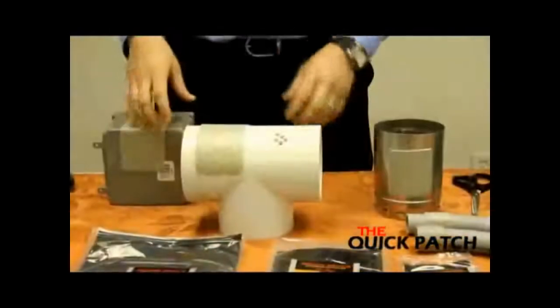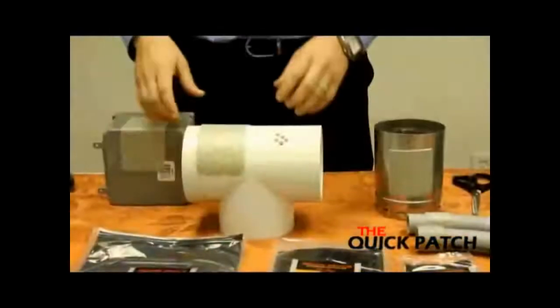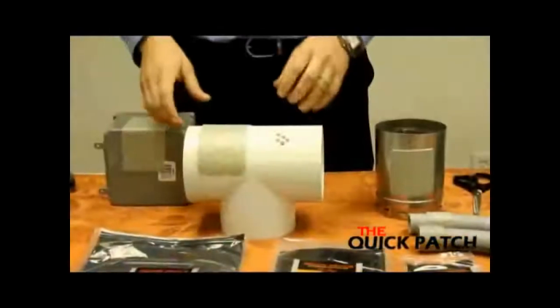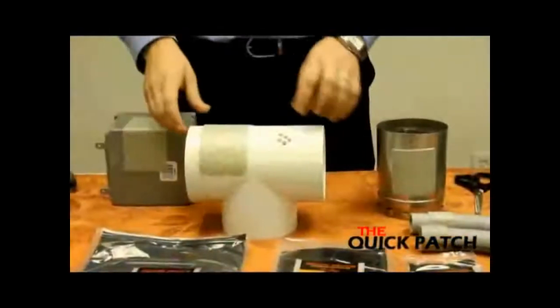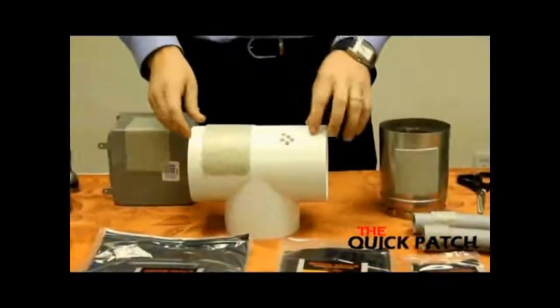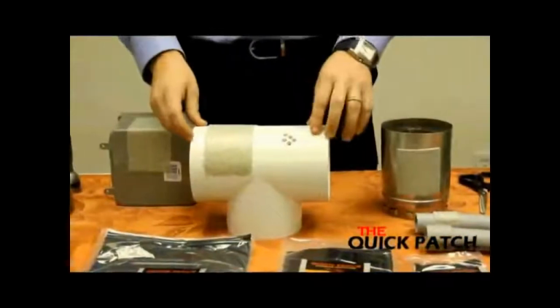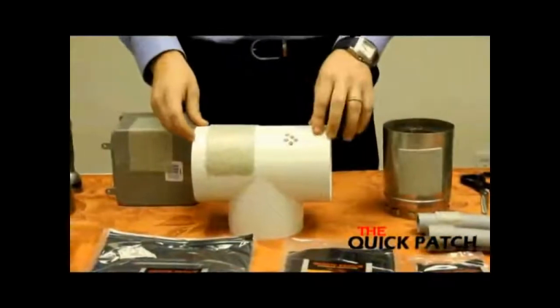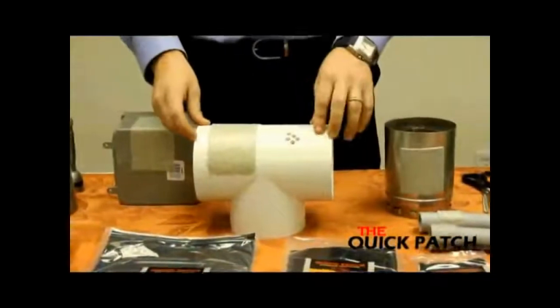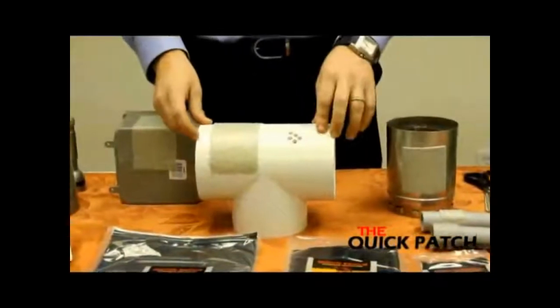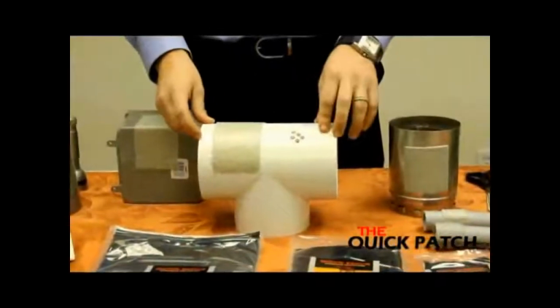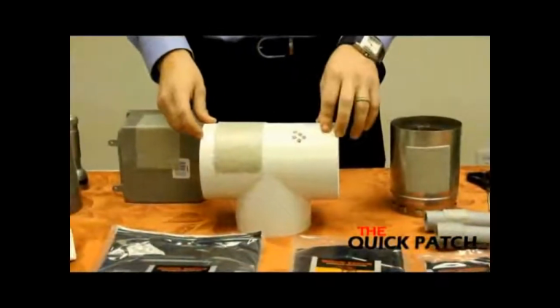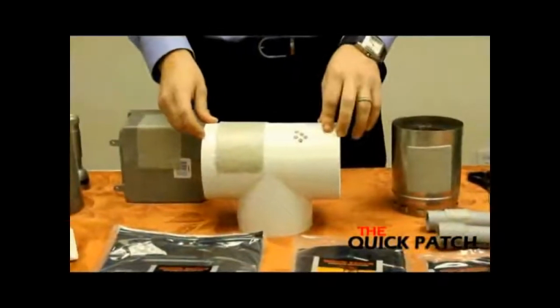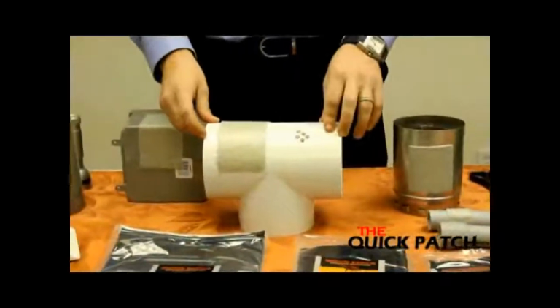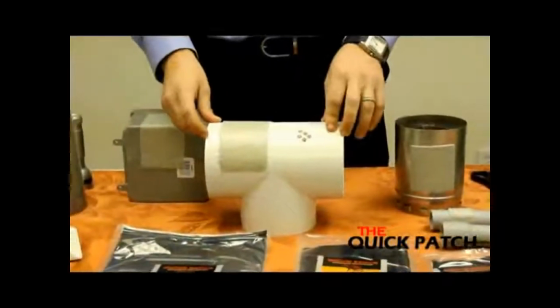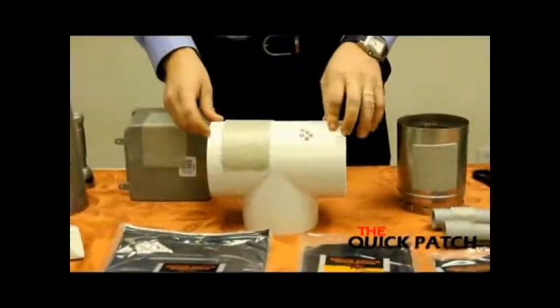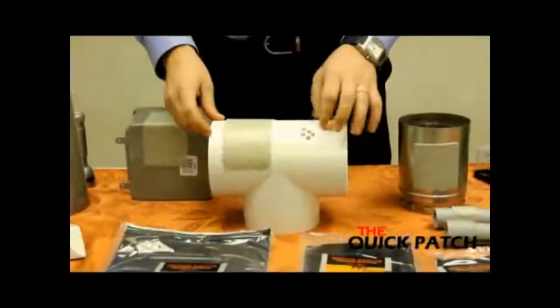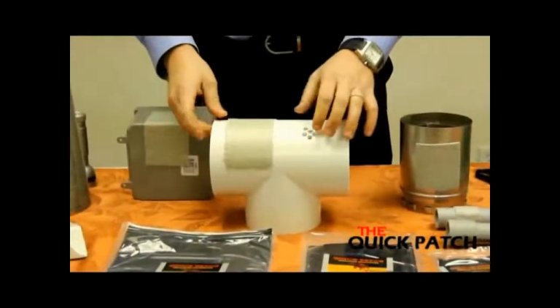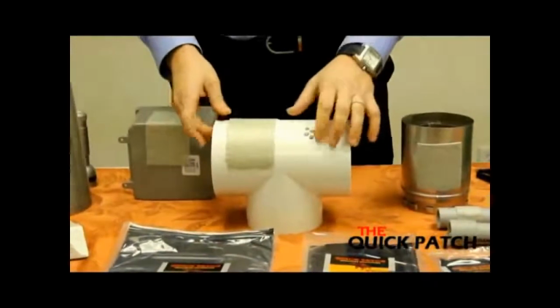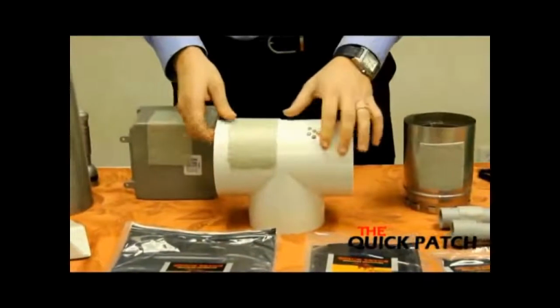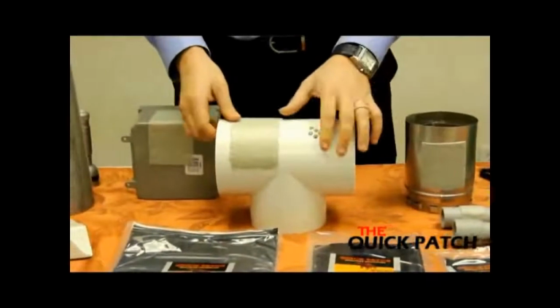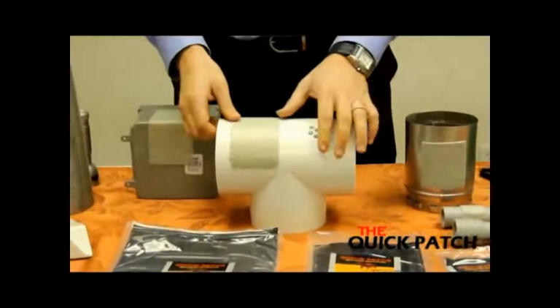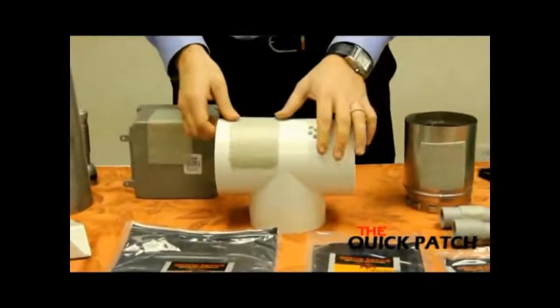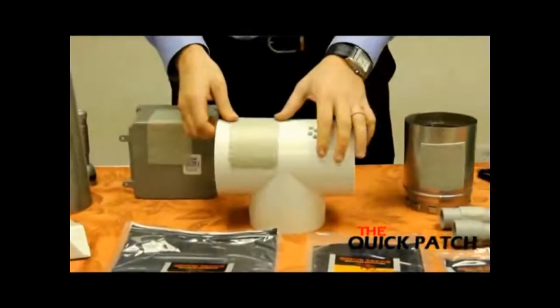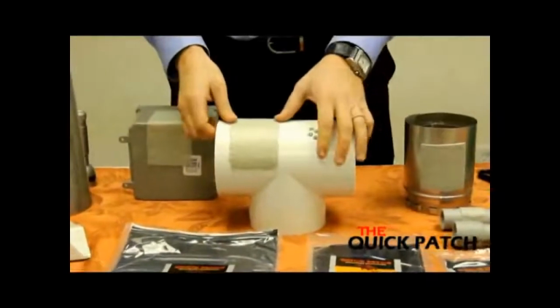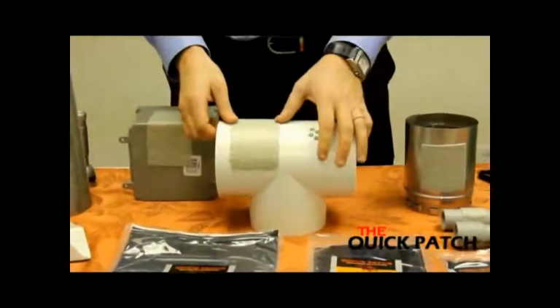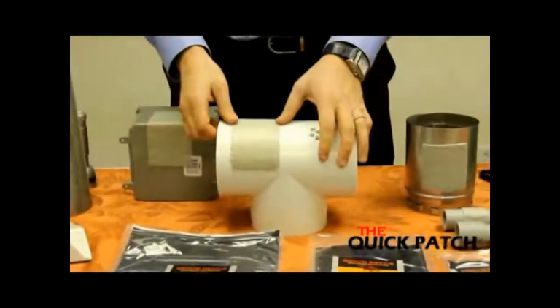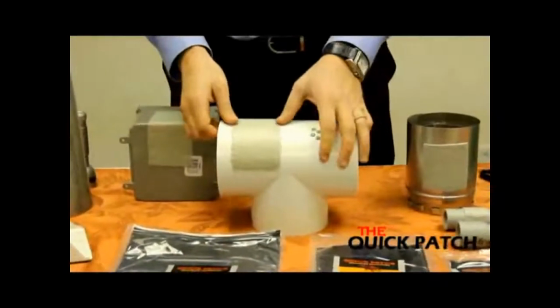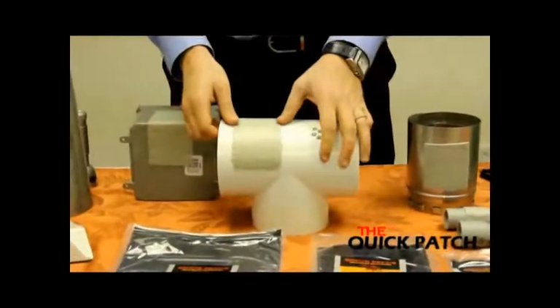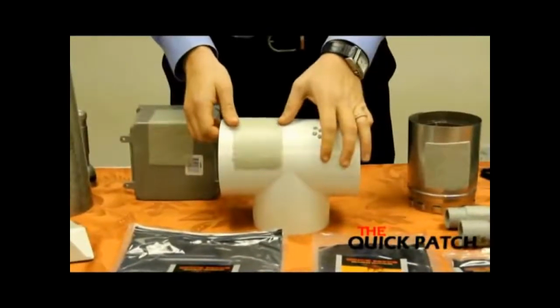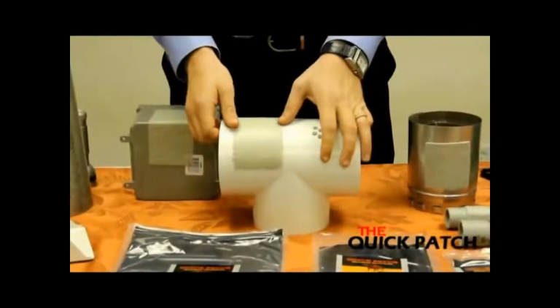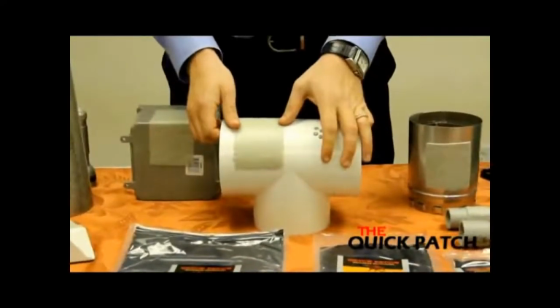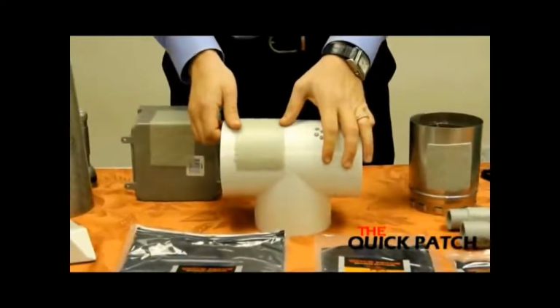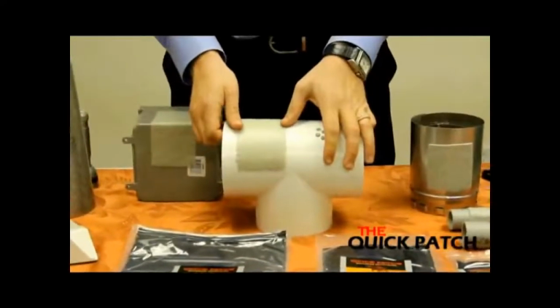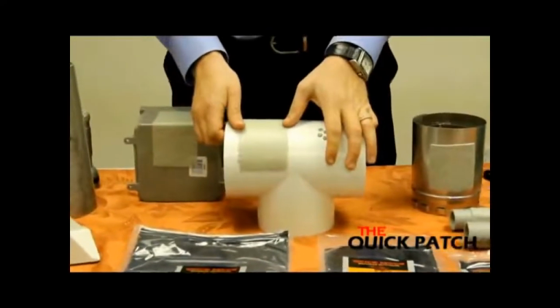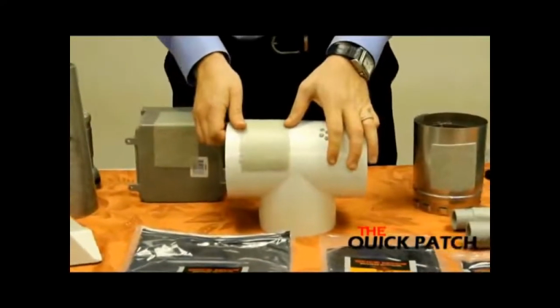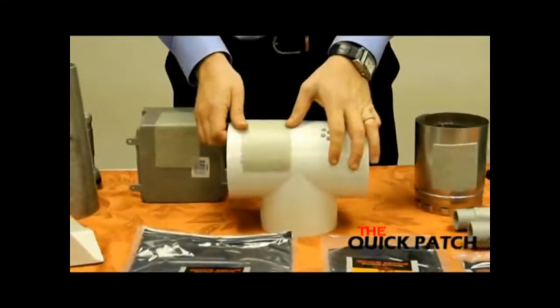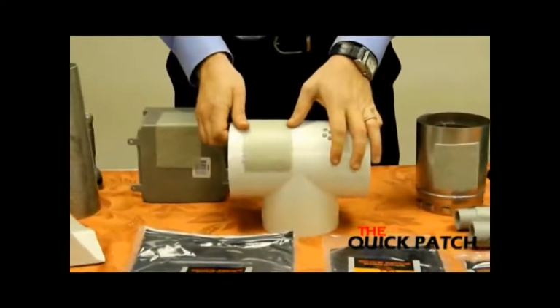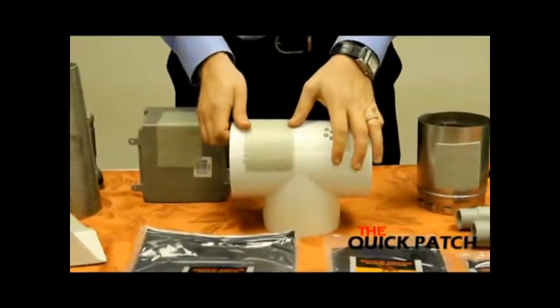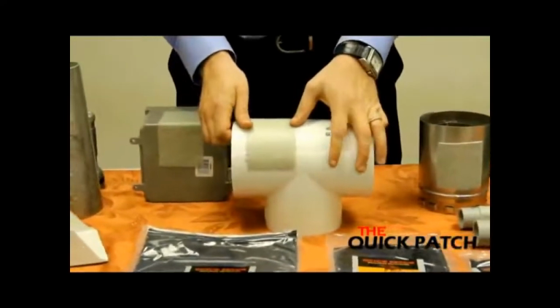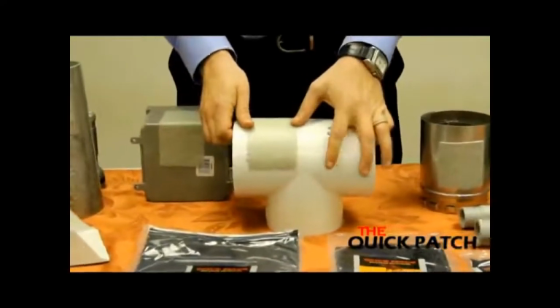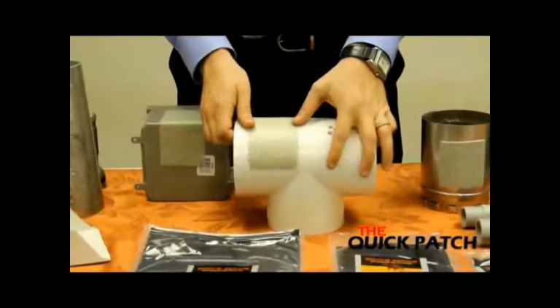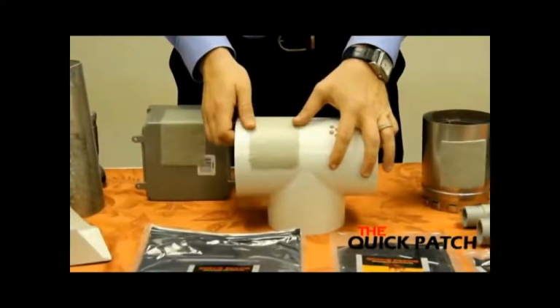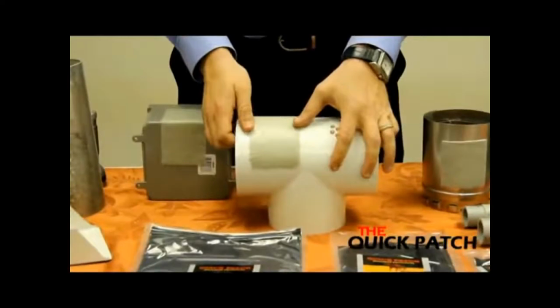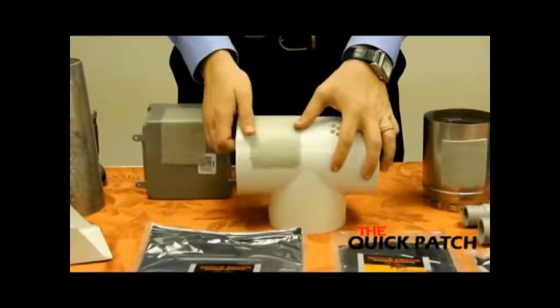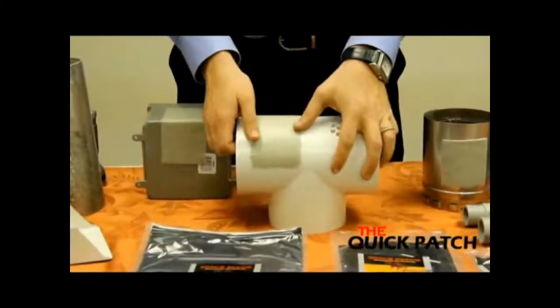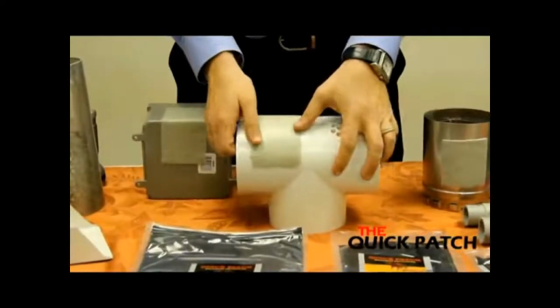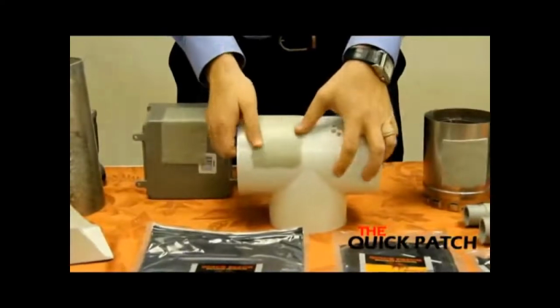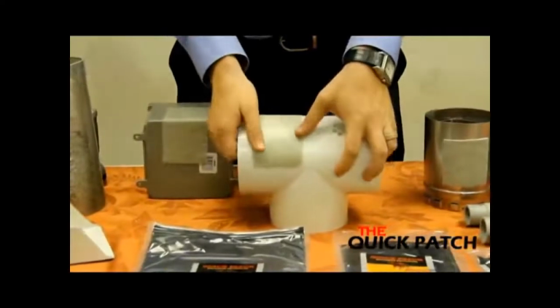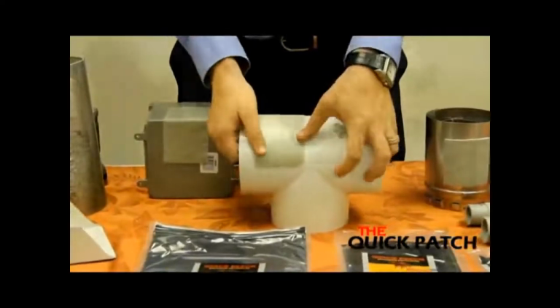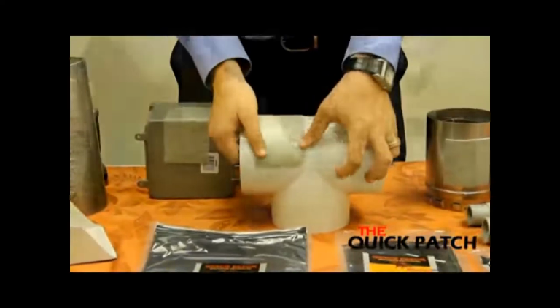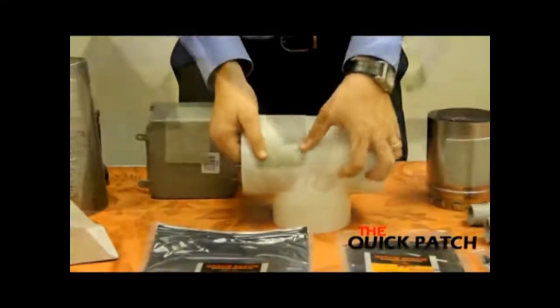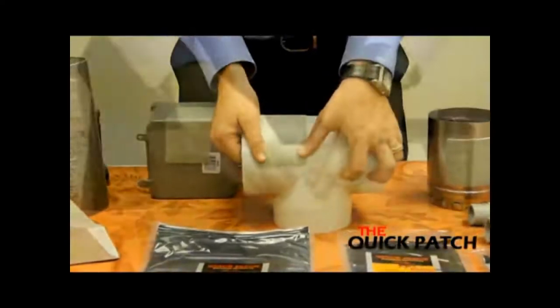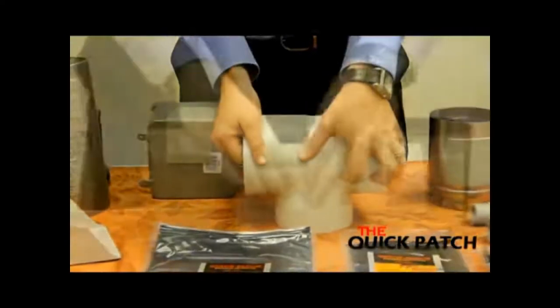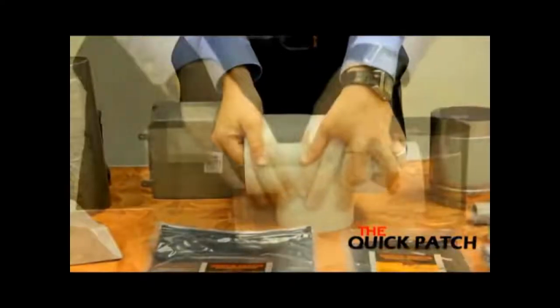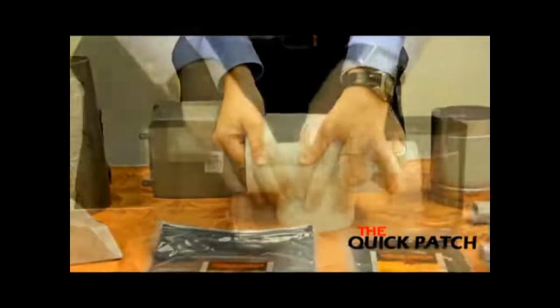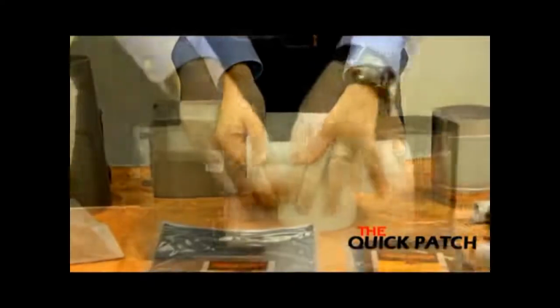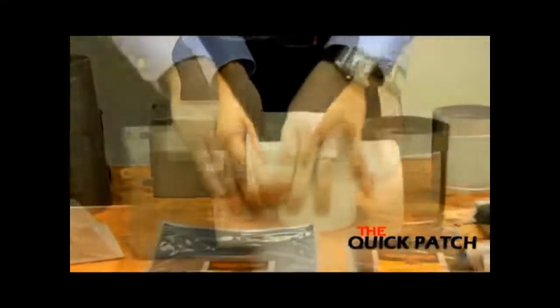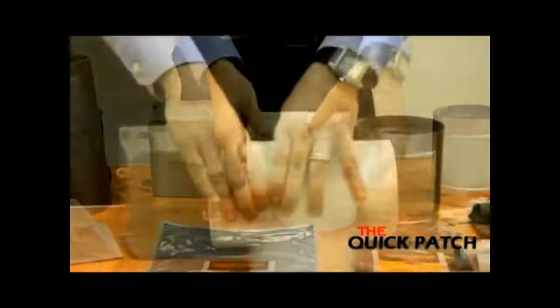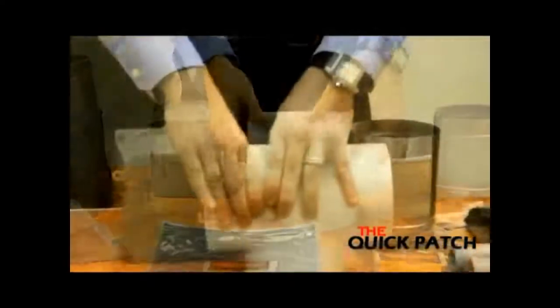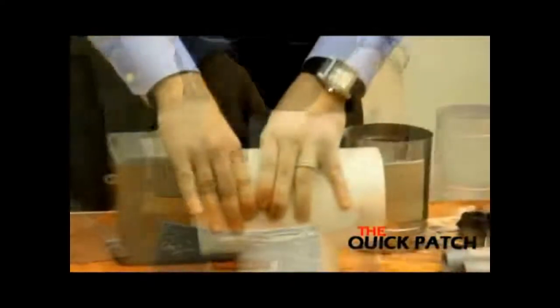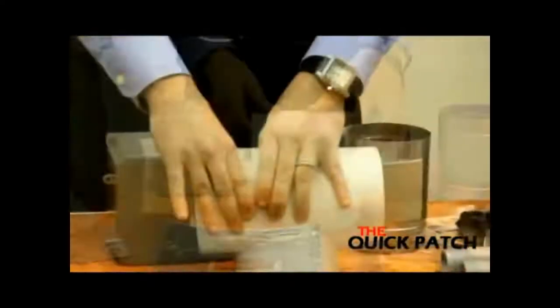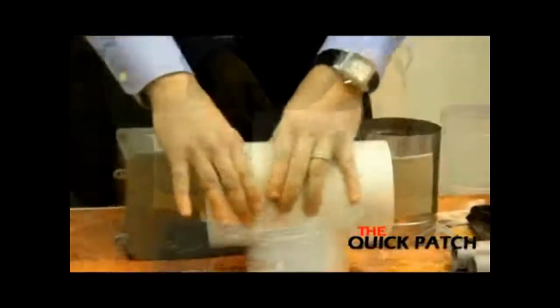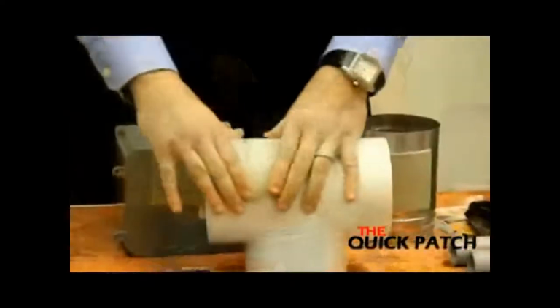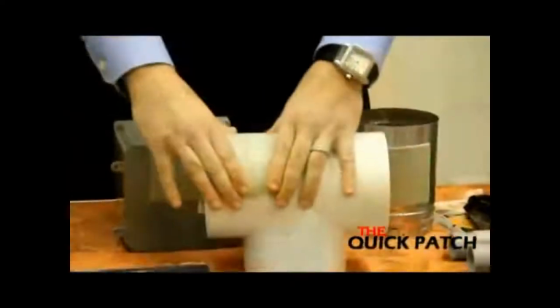After you apply the Quick Patch, use your thumbs along the edges to make an air and water tight seal. Push down hard.